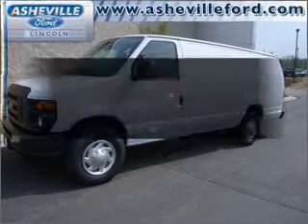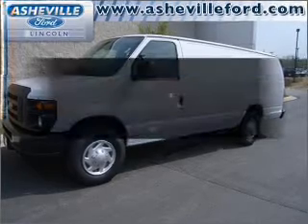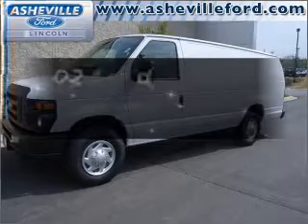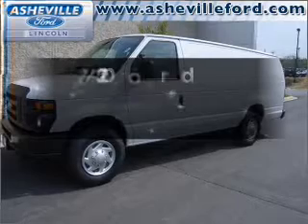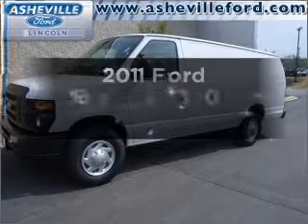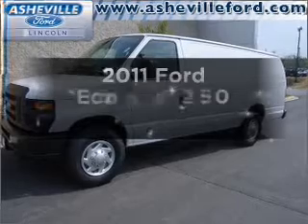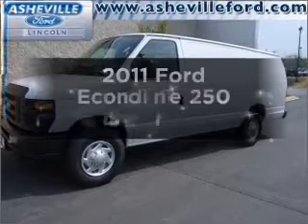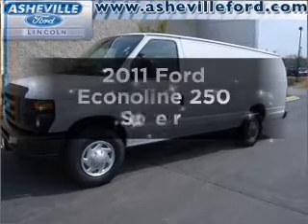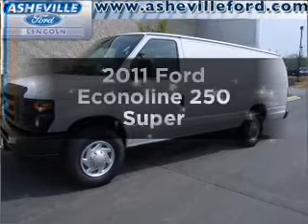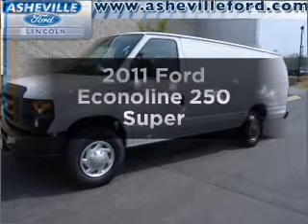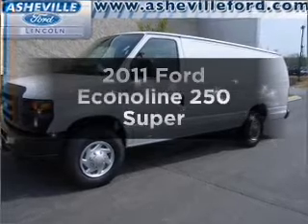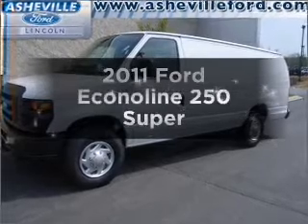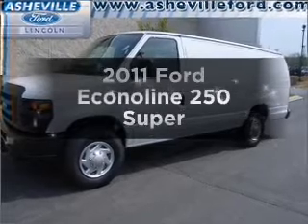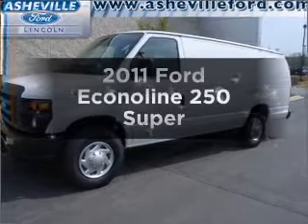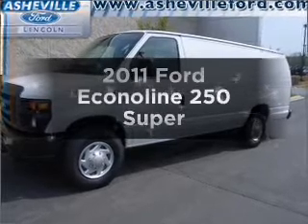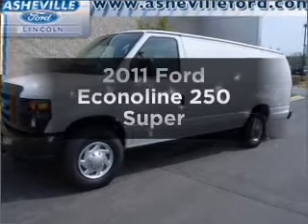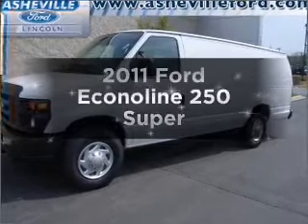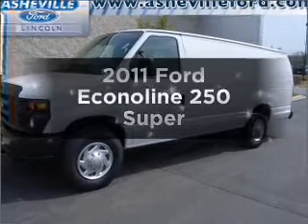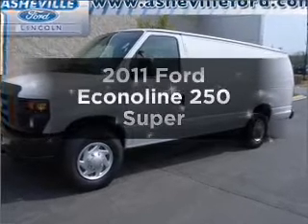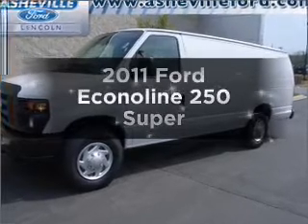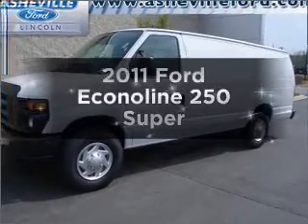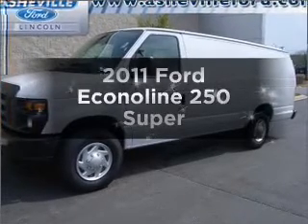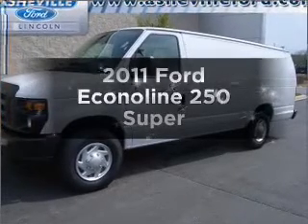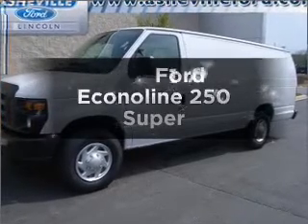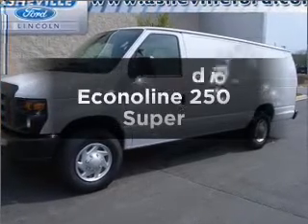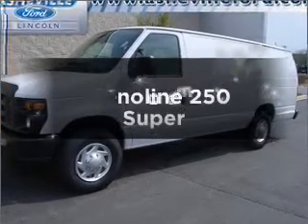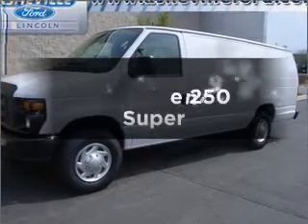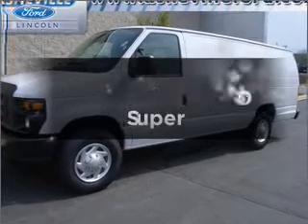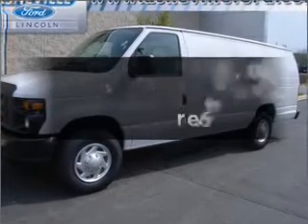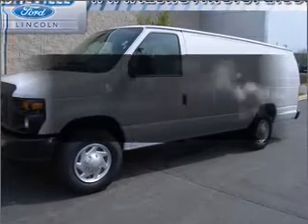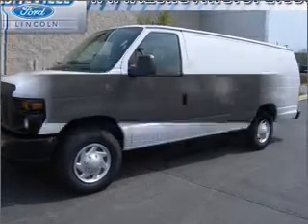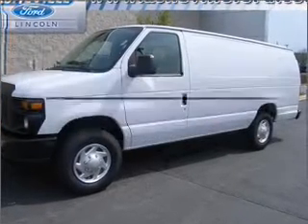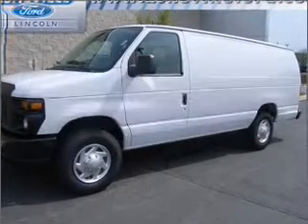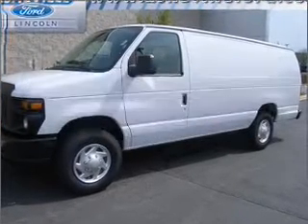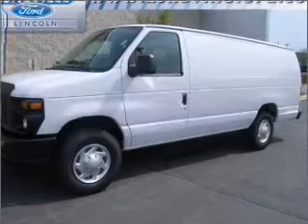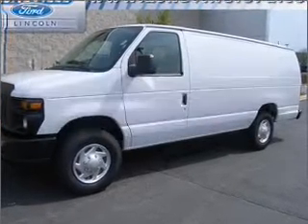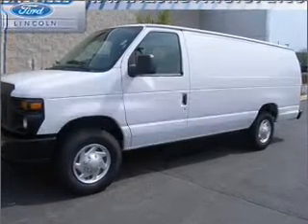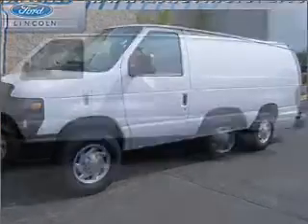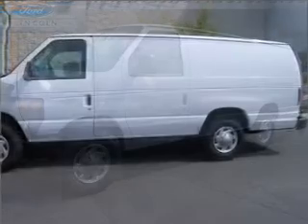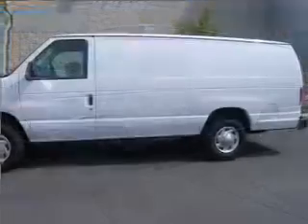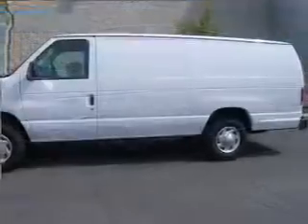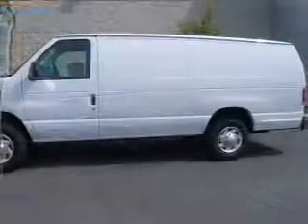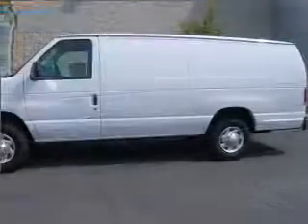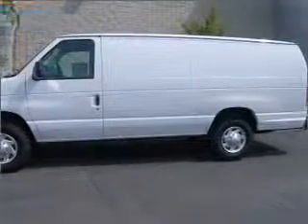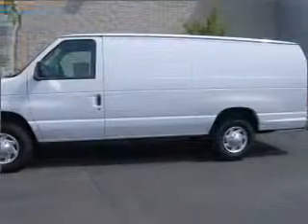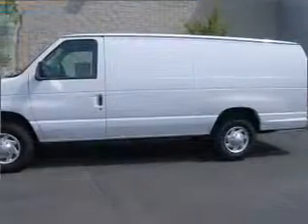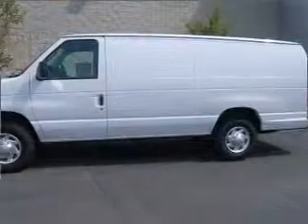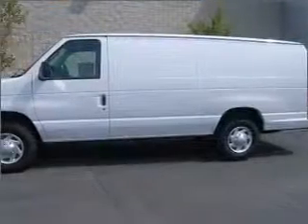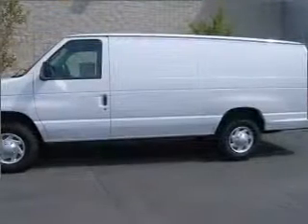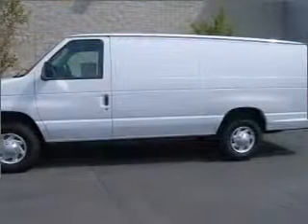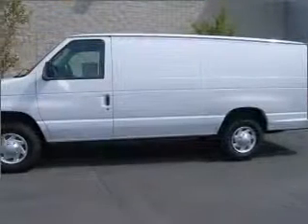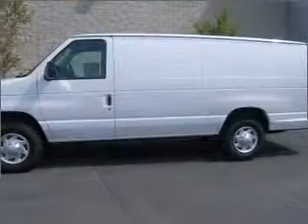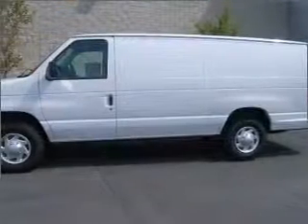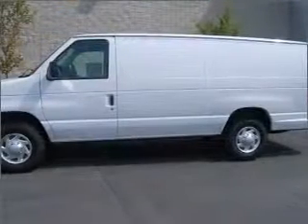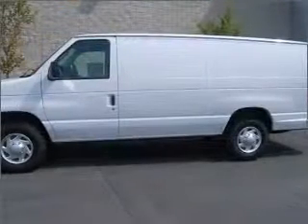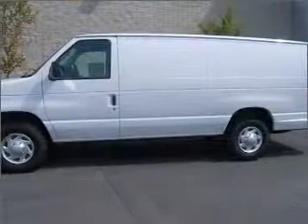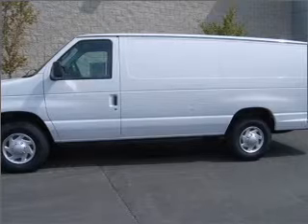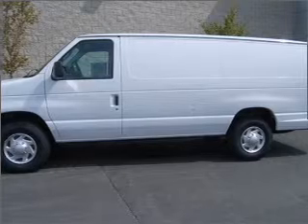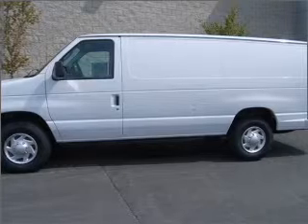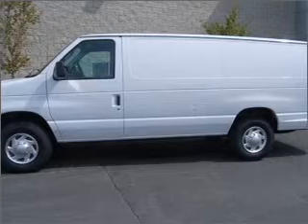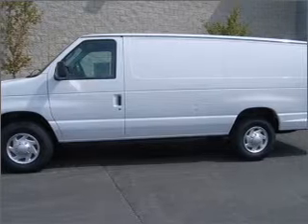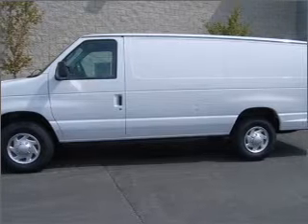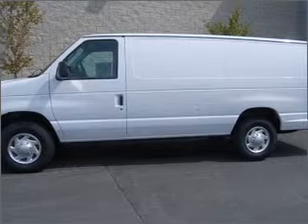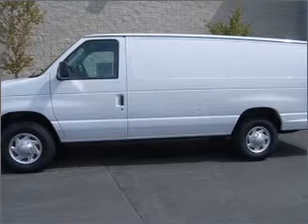Introducing the 2011 Ford Econoline 250. If you're looking for a first-rate auto, this one could be yours today.